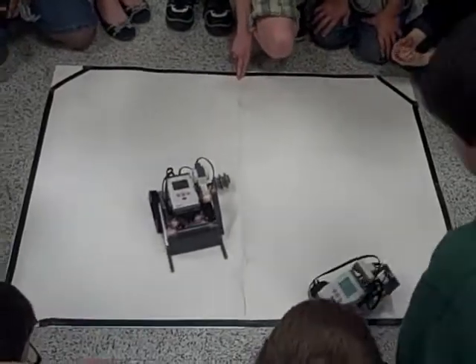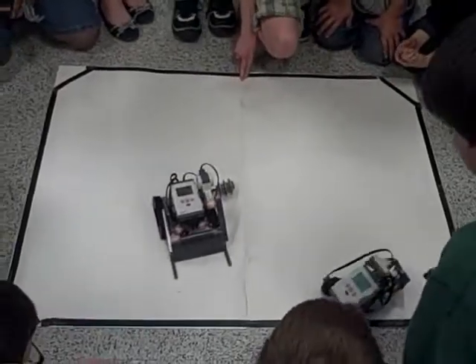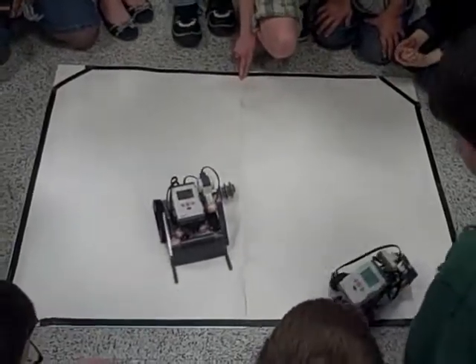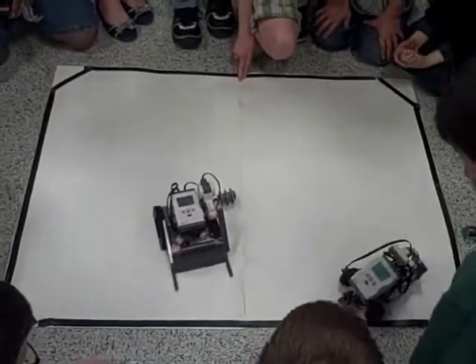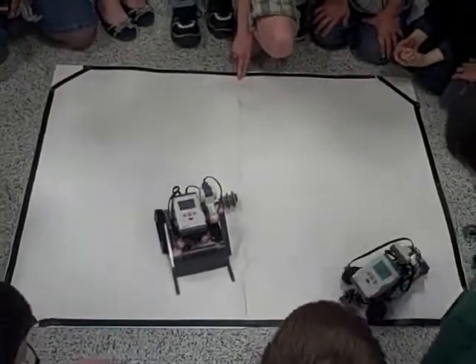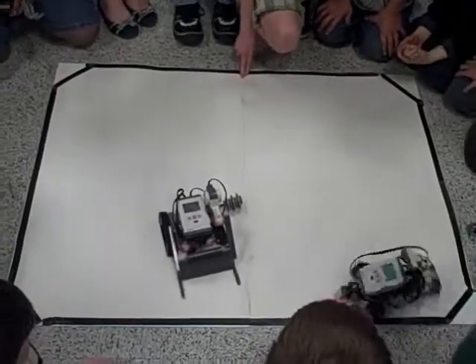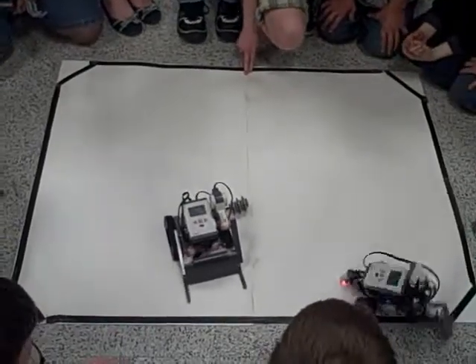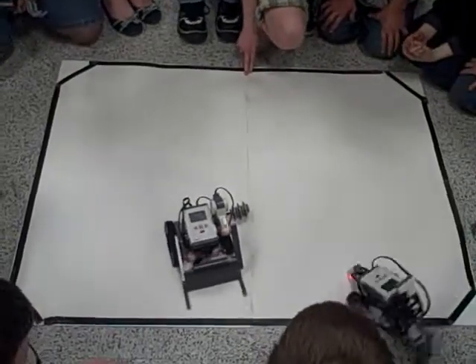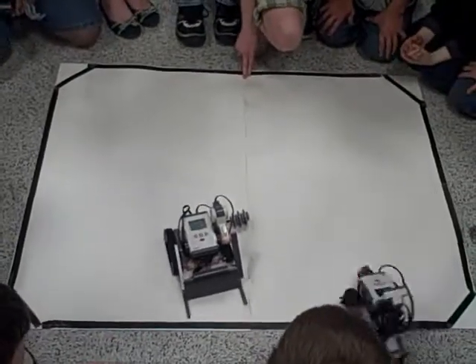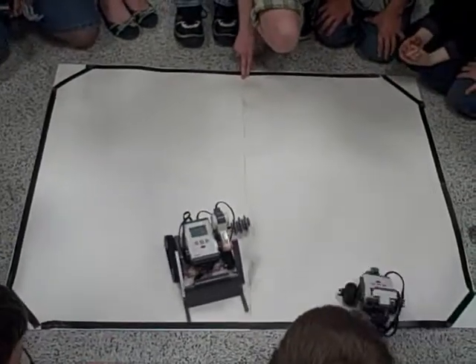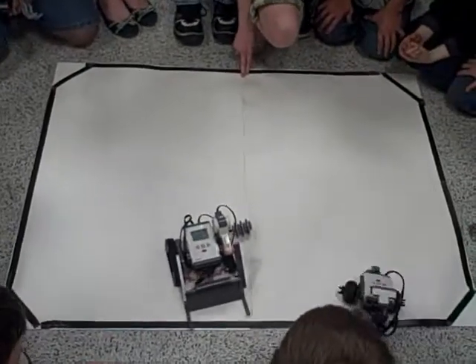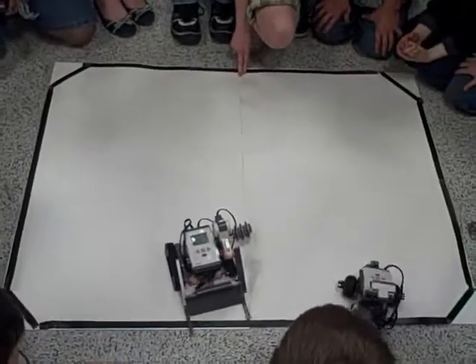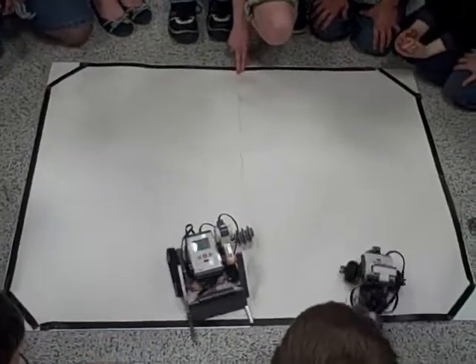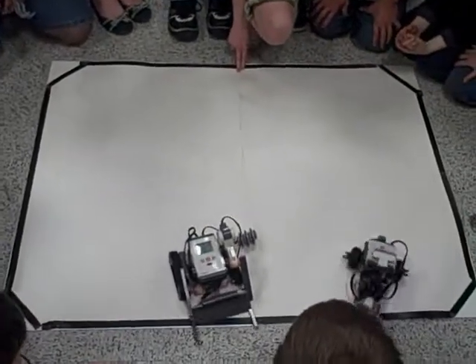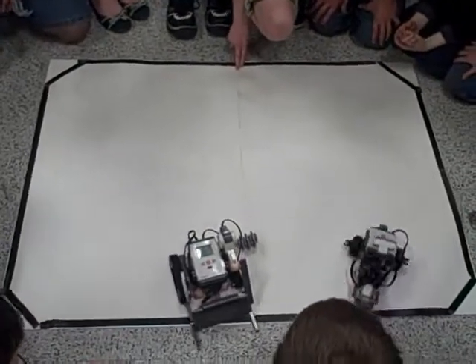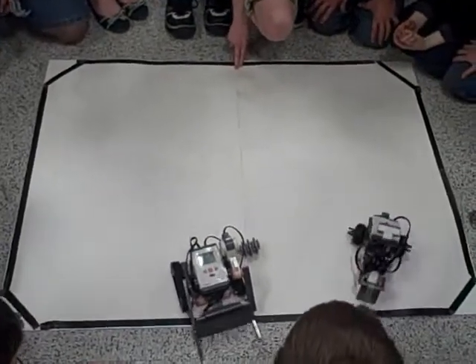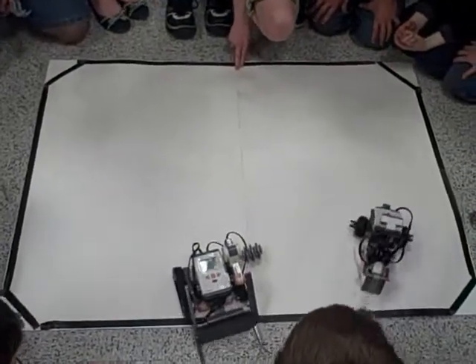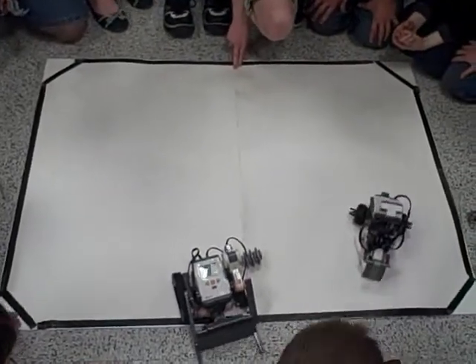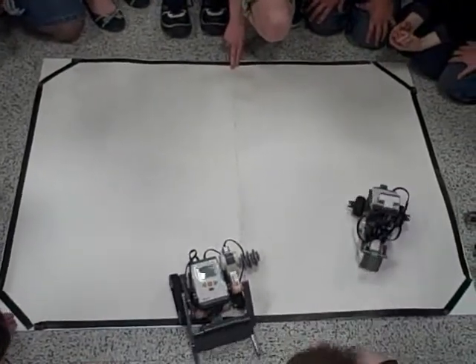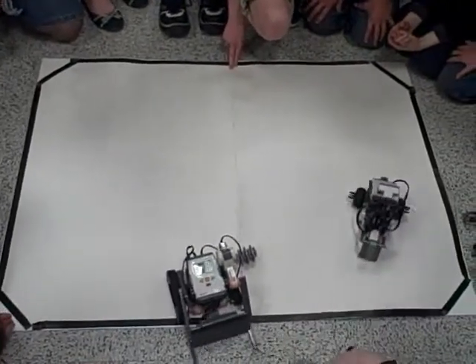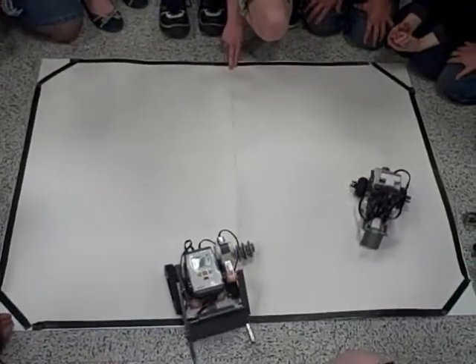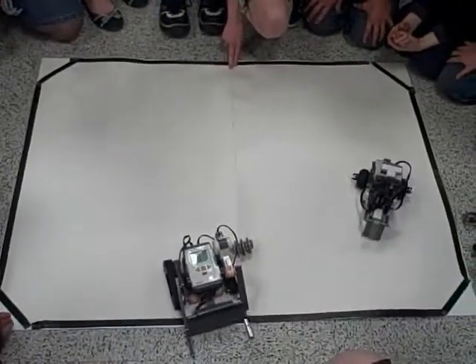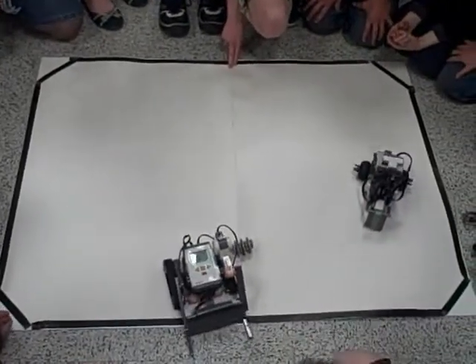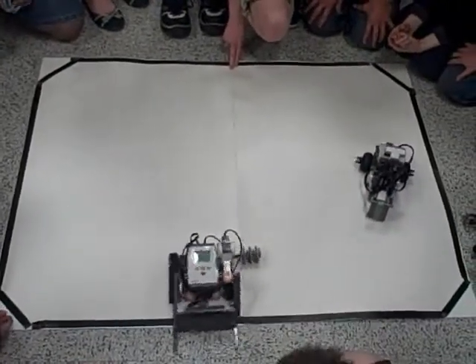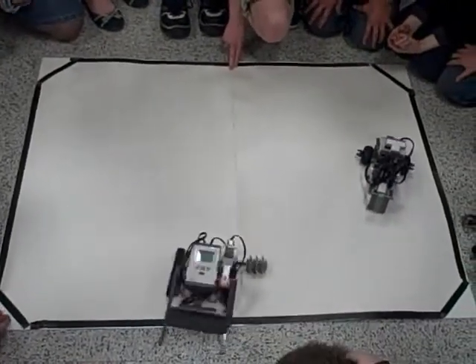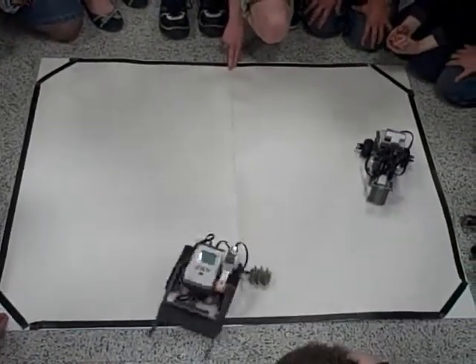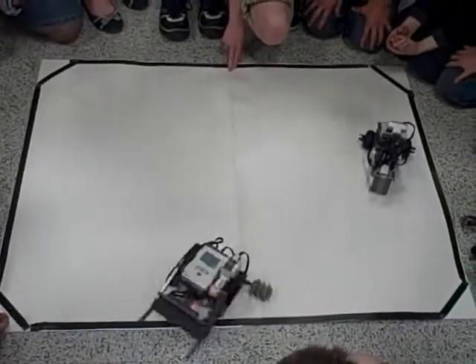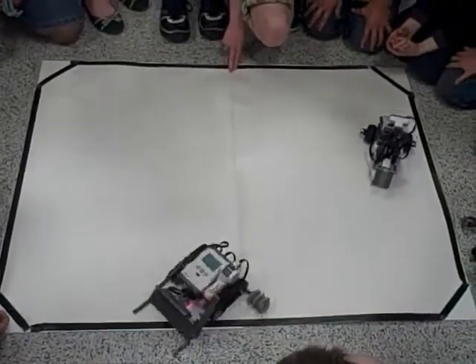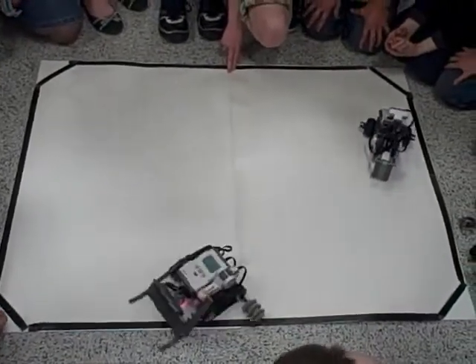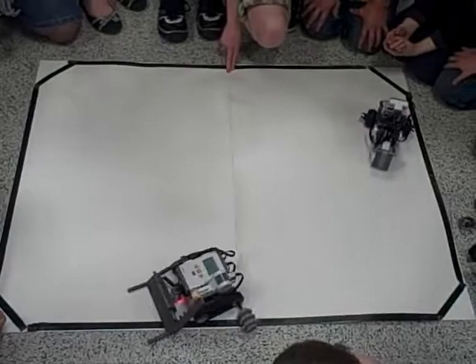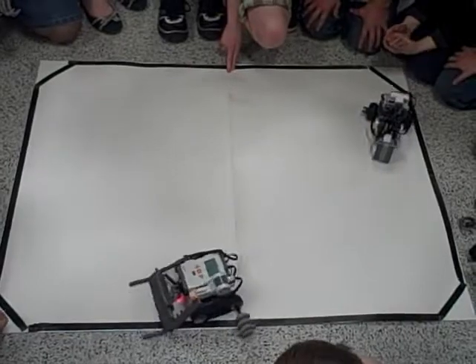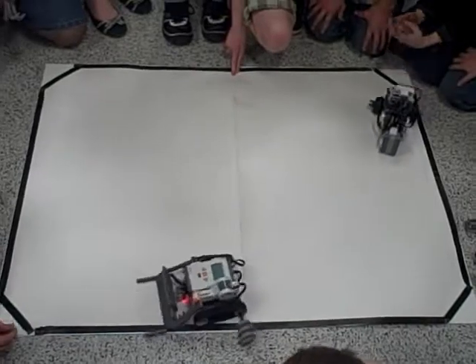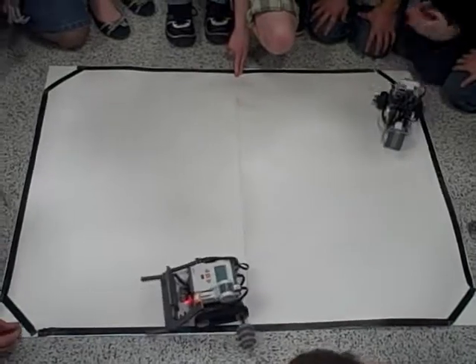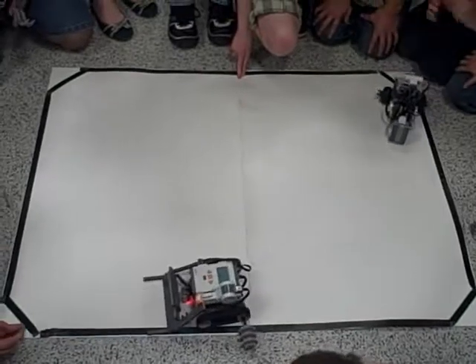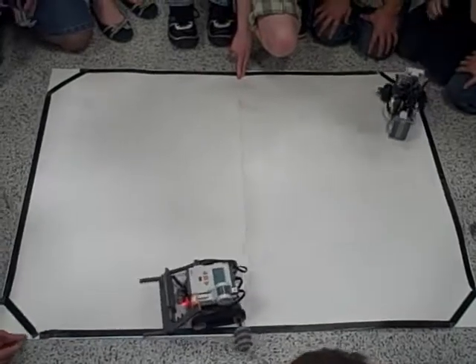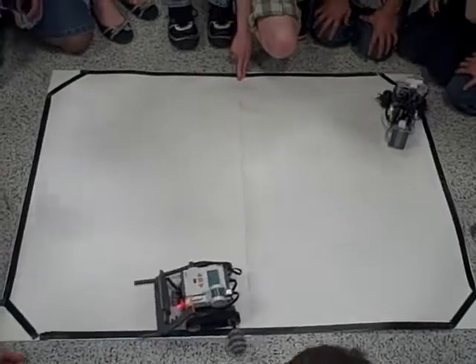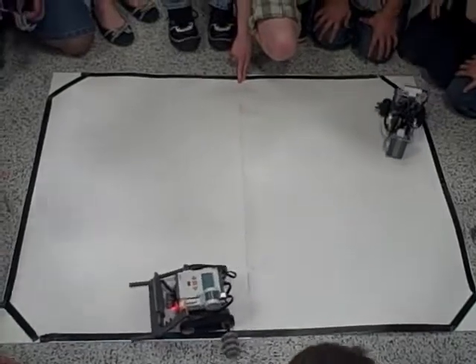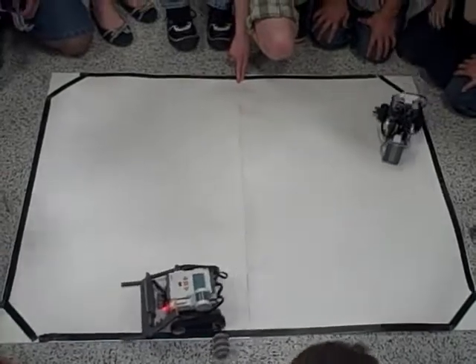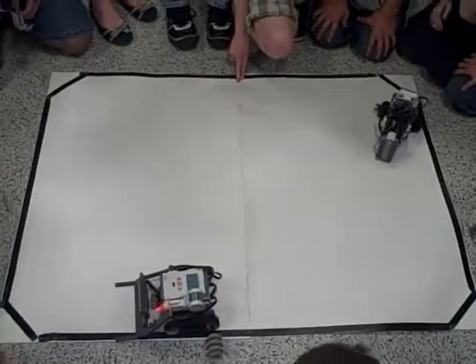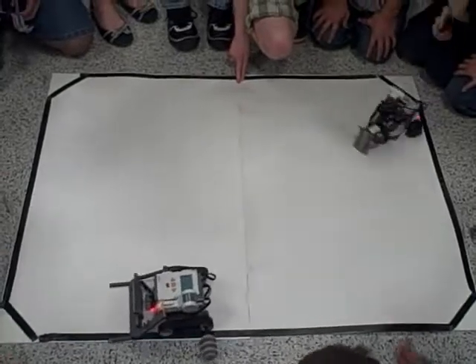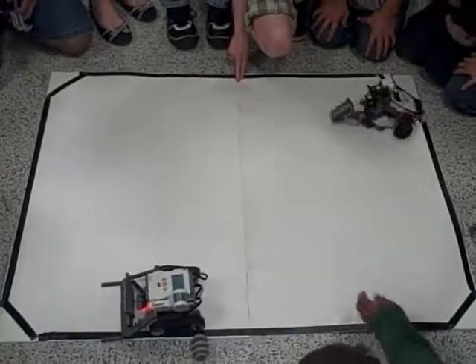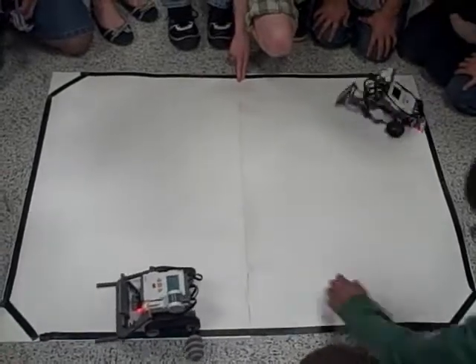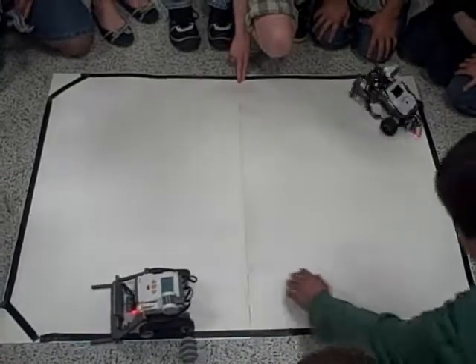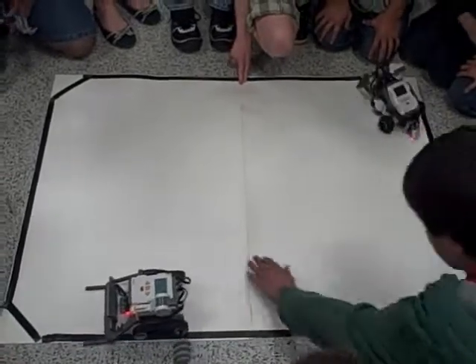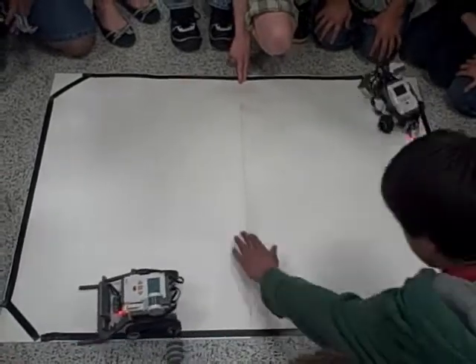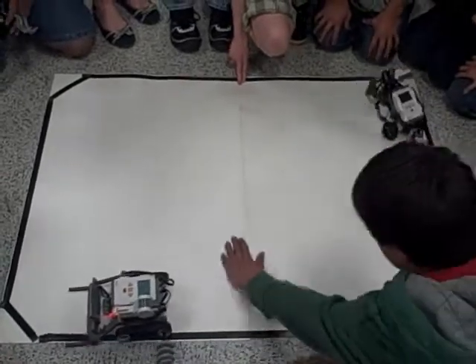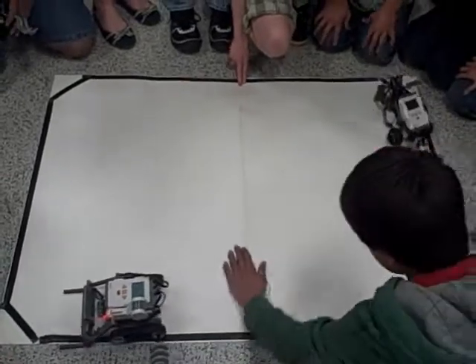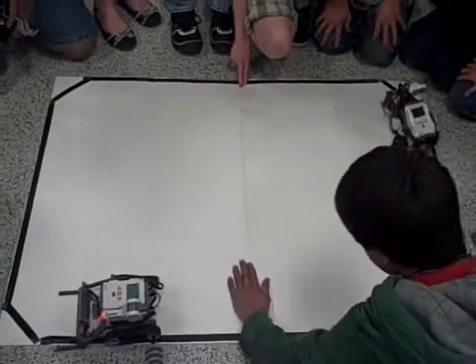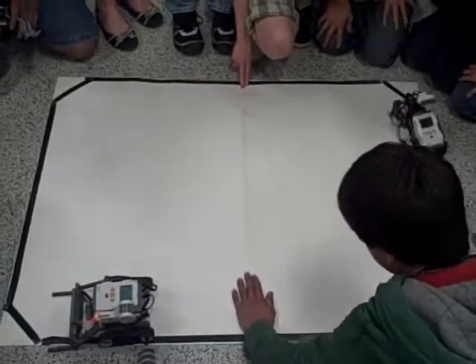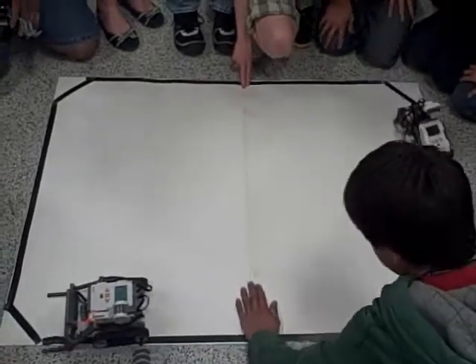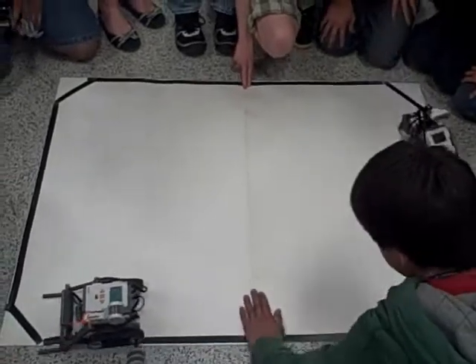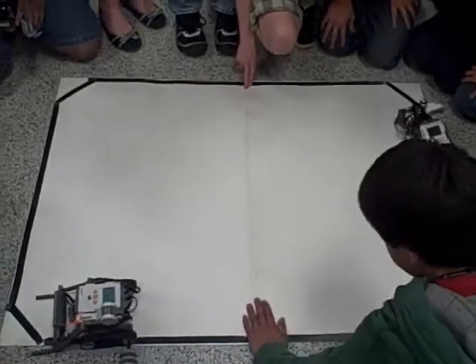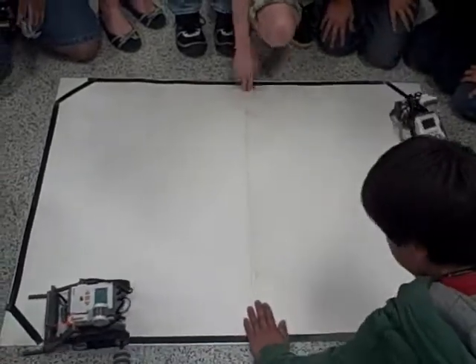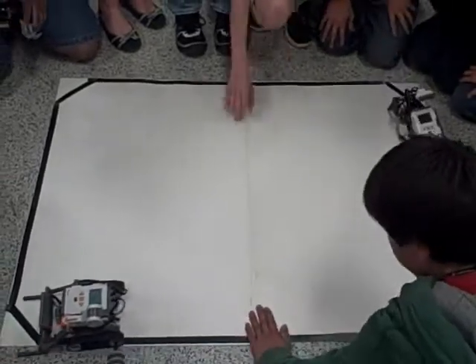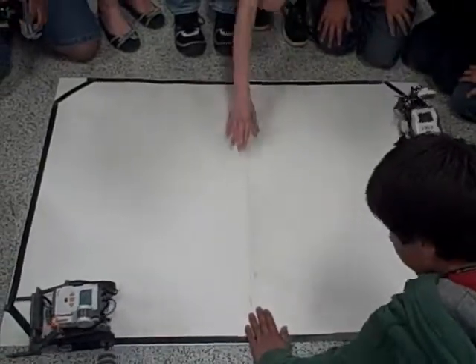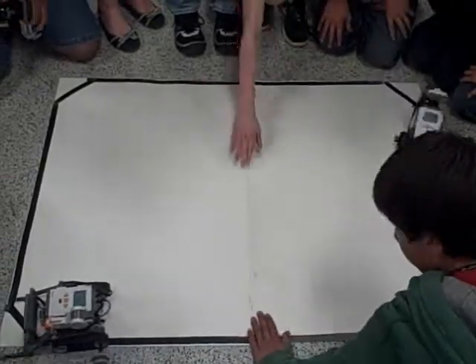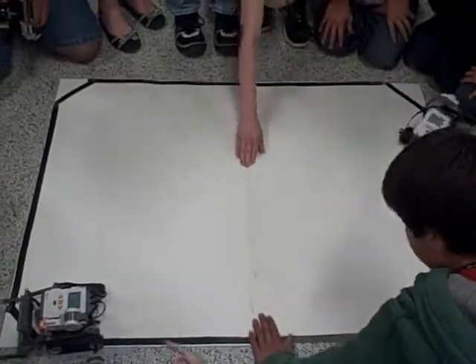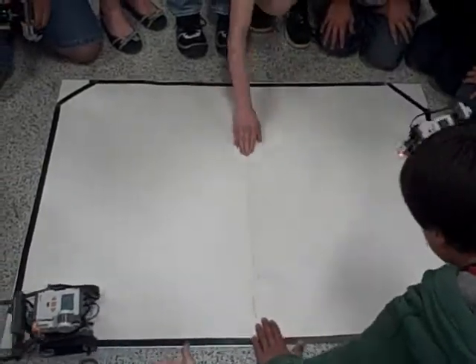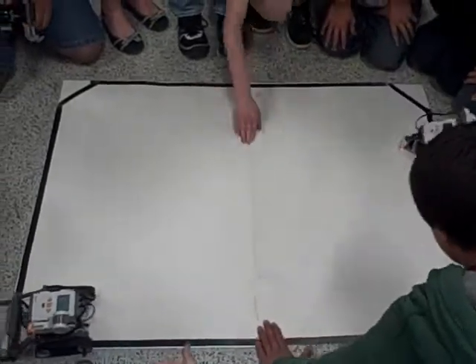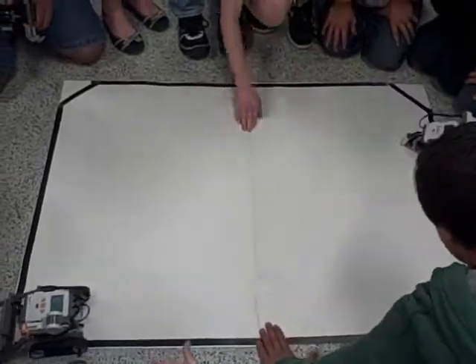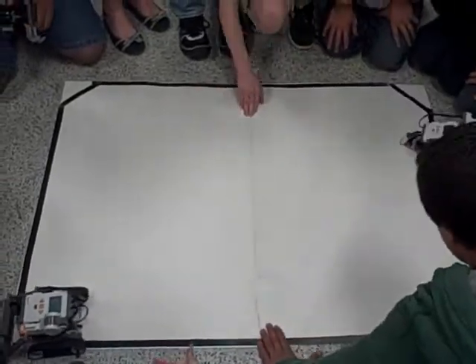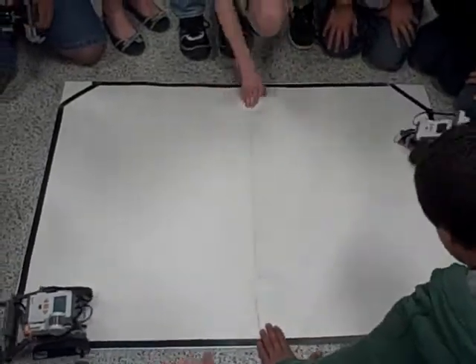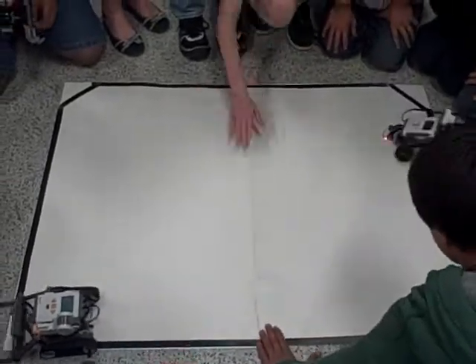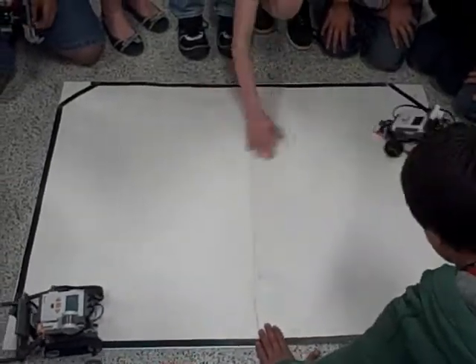Come on, Rojo! Come on, Rojo! Come on, Rojo! No — it'll get it, it'll get it.